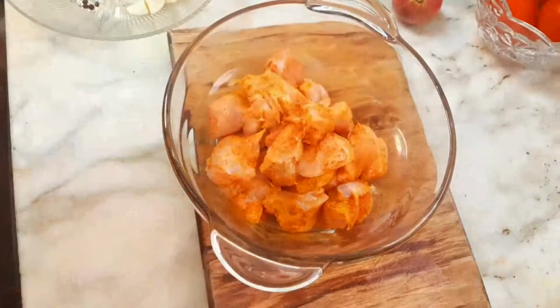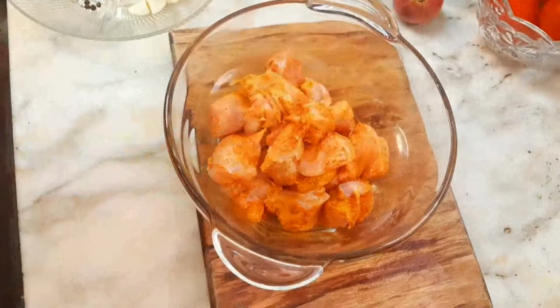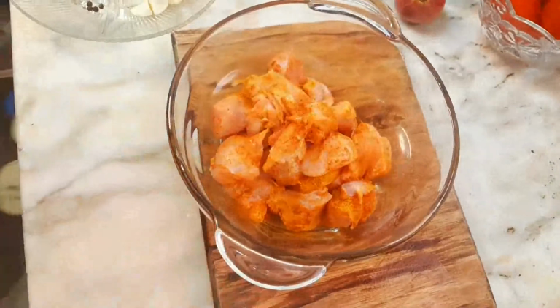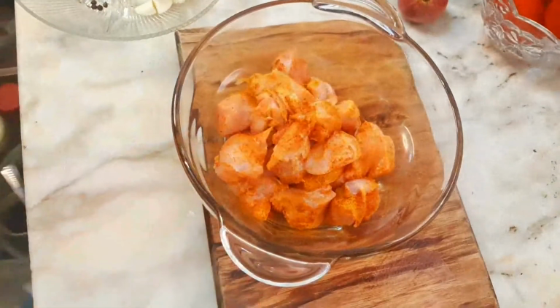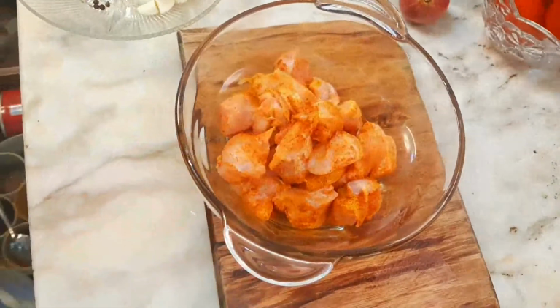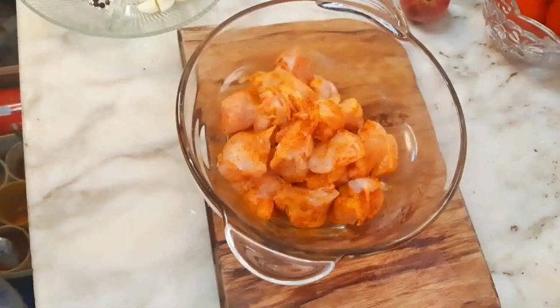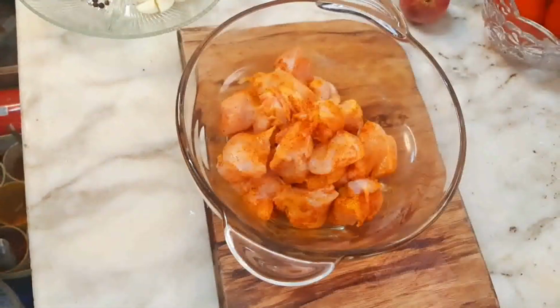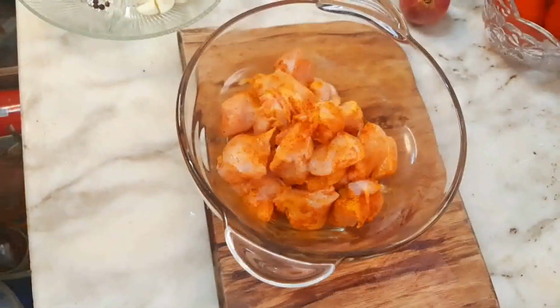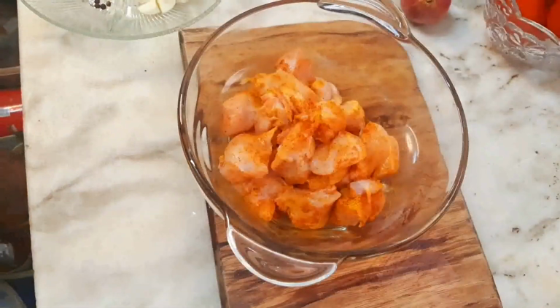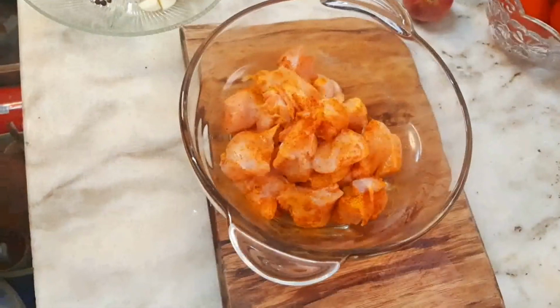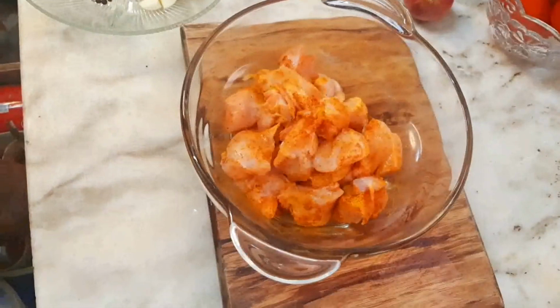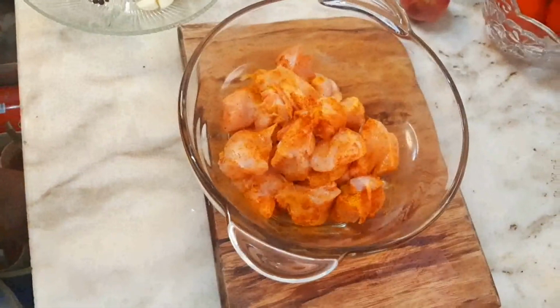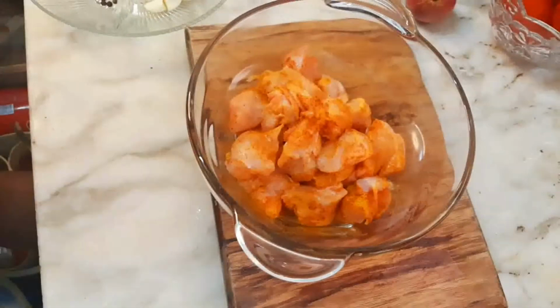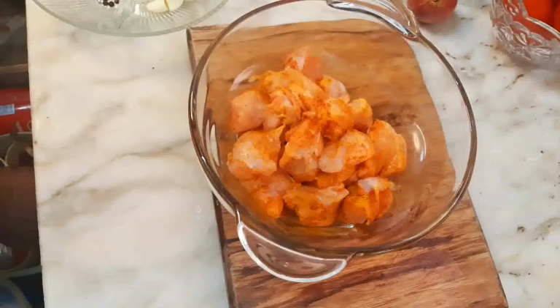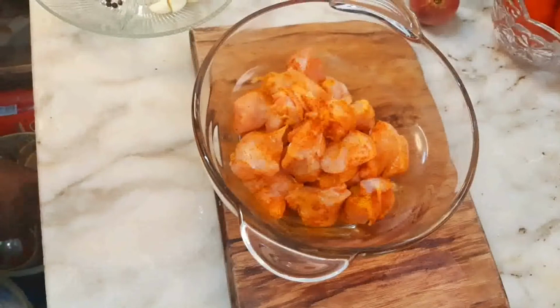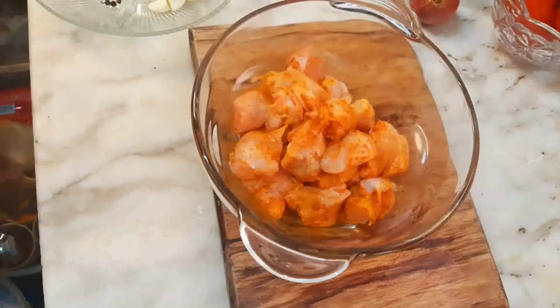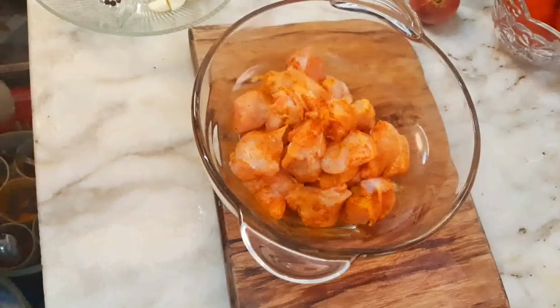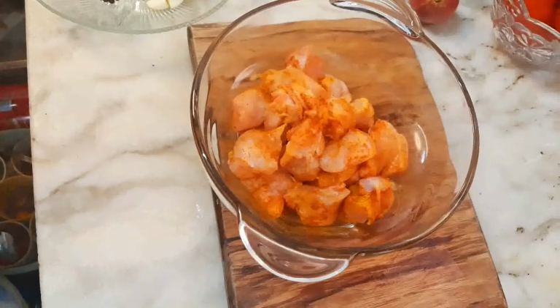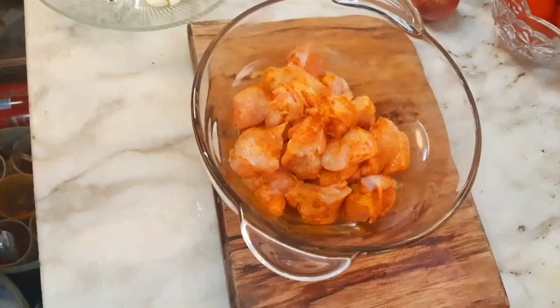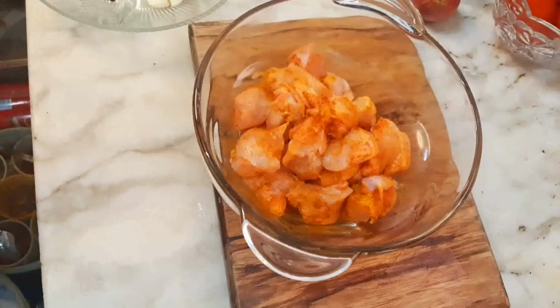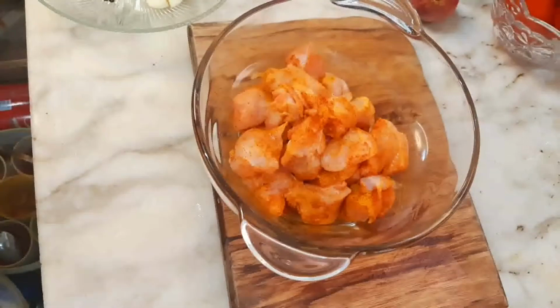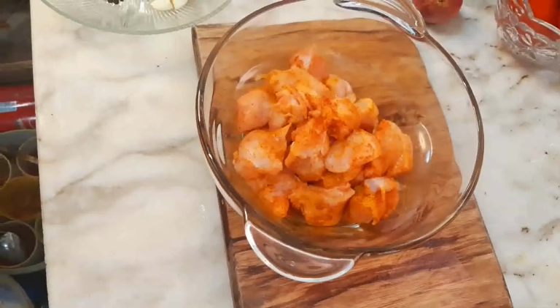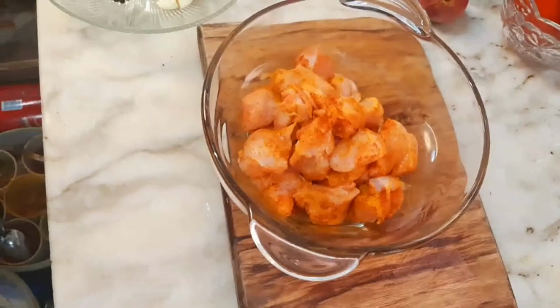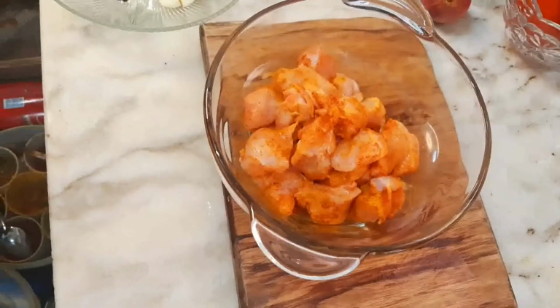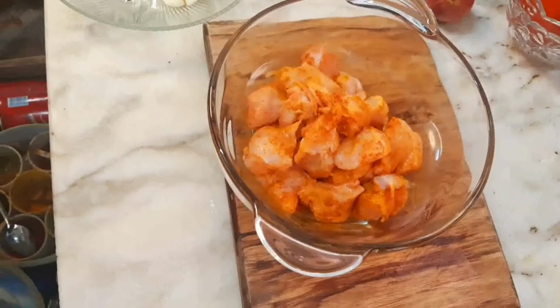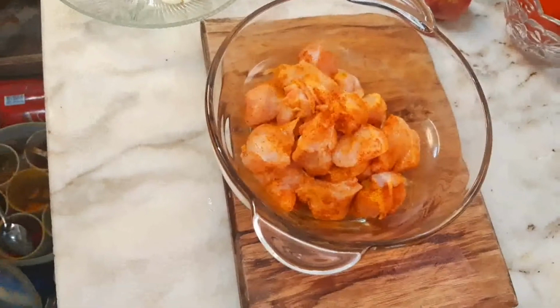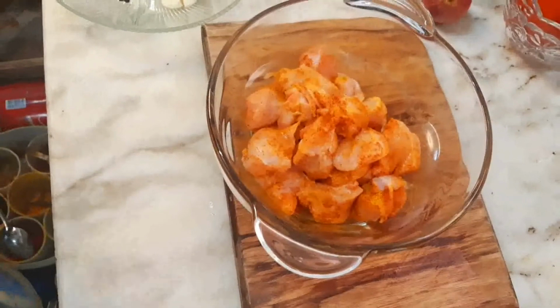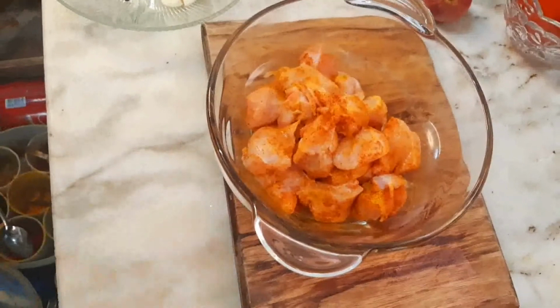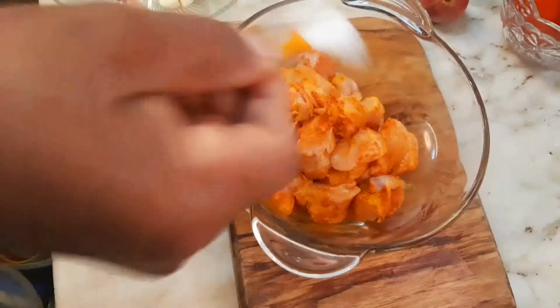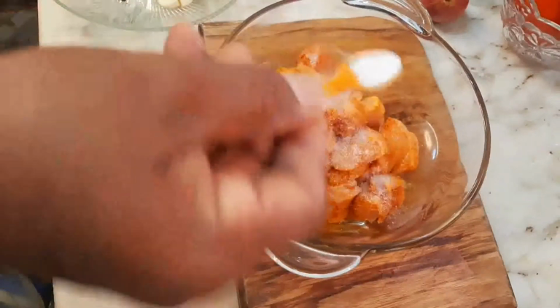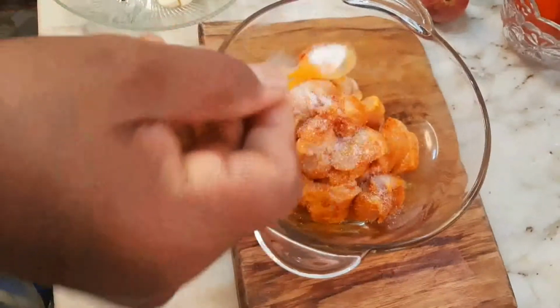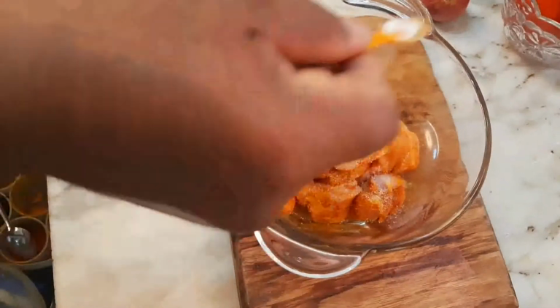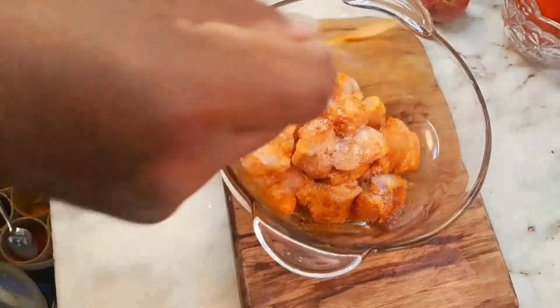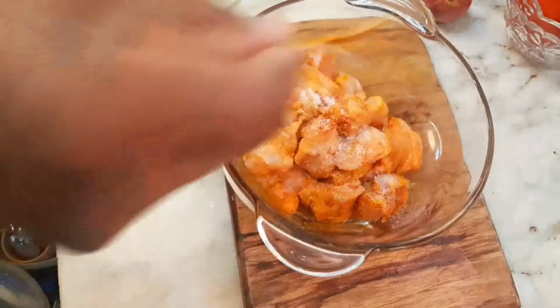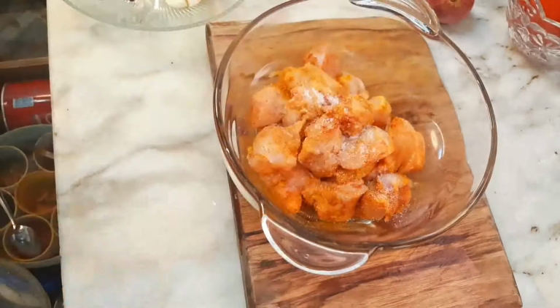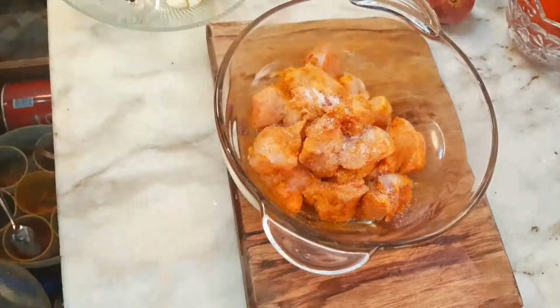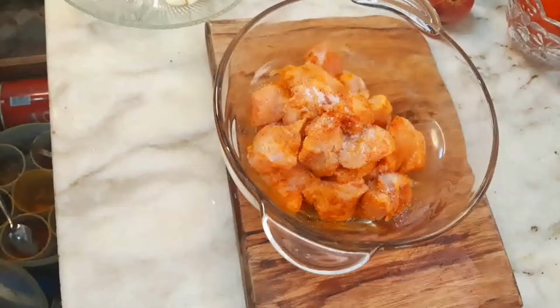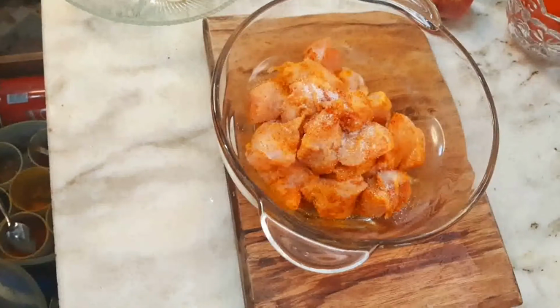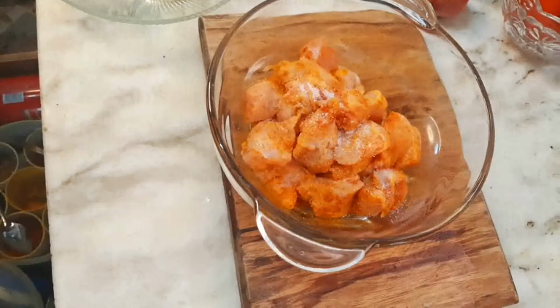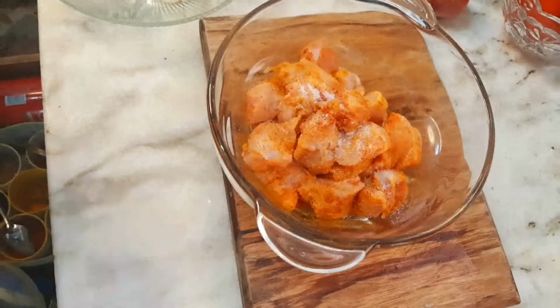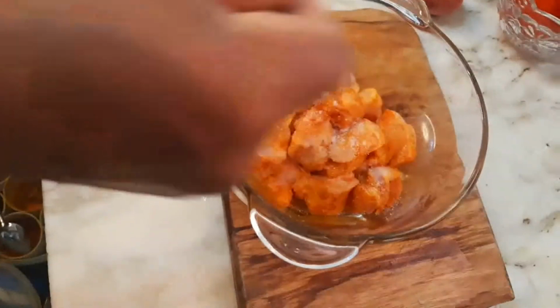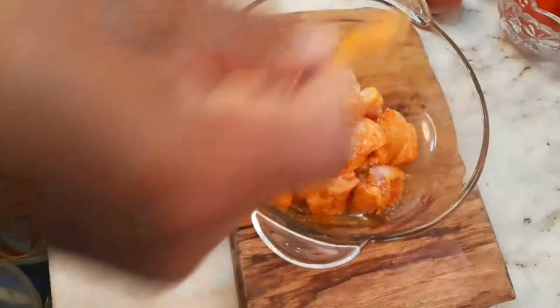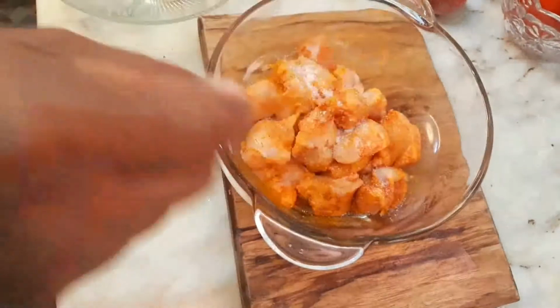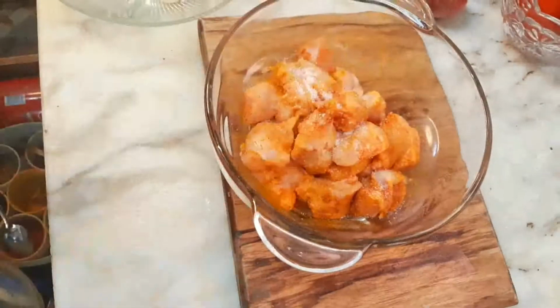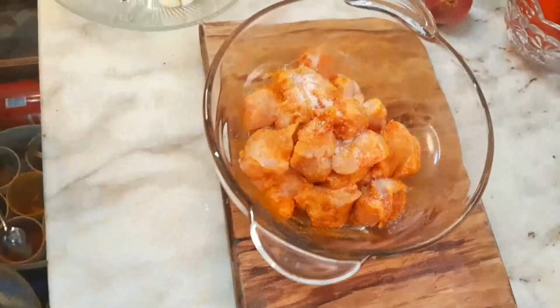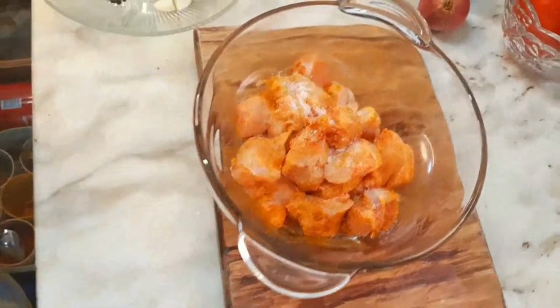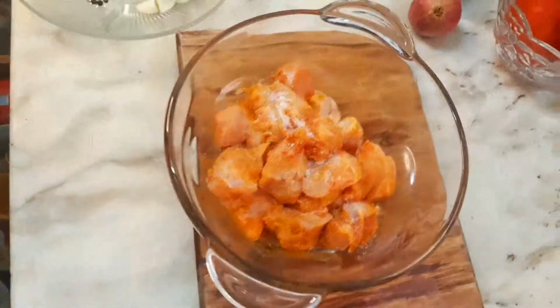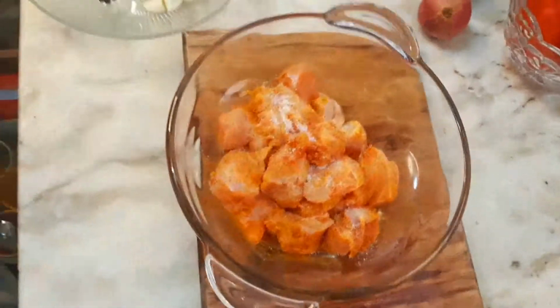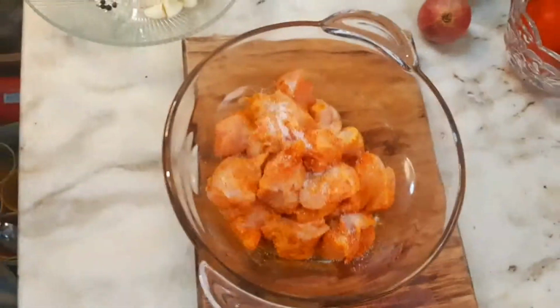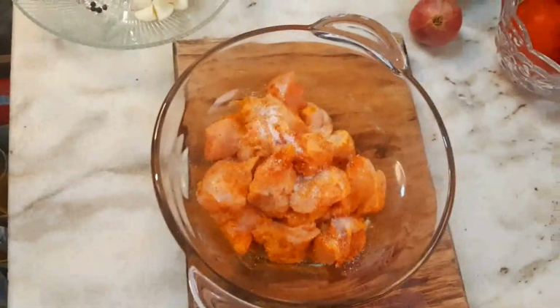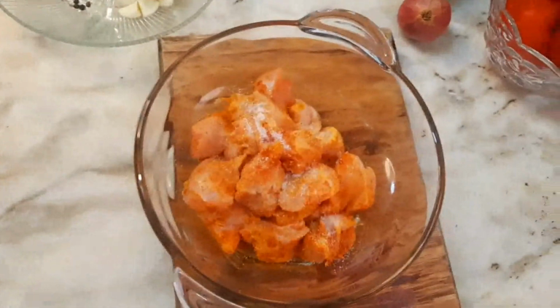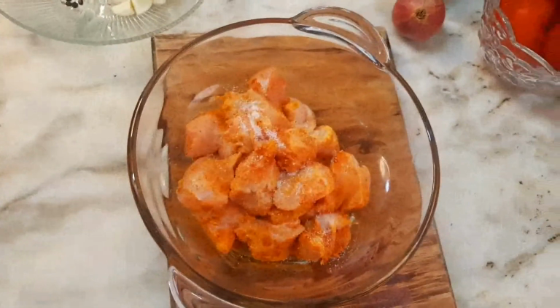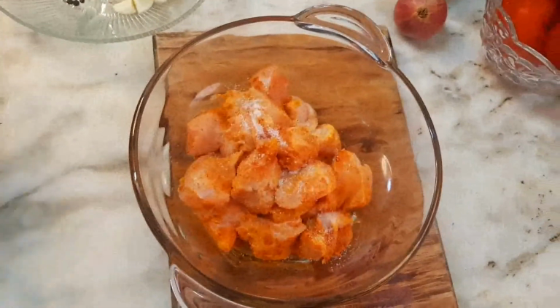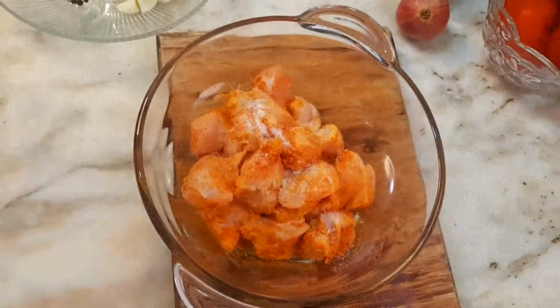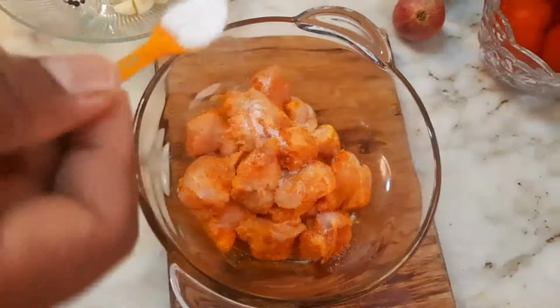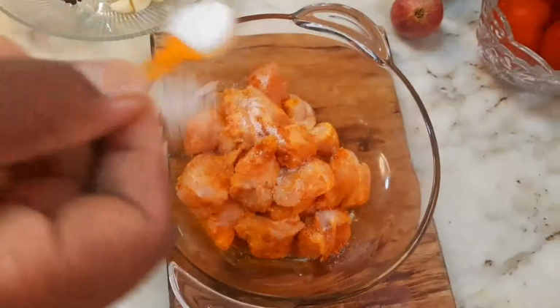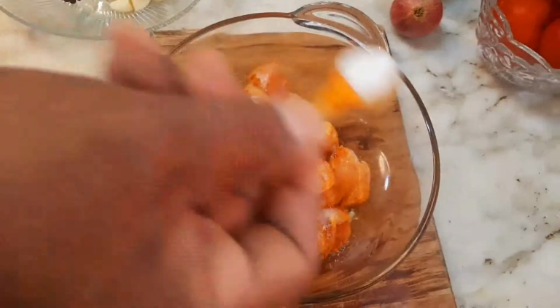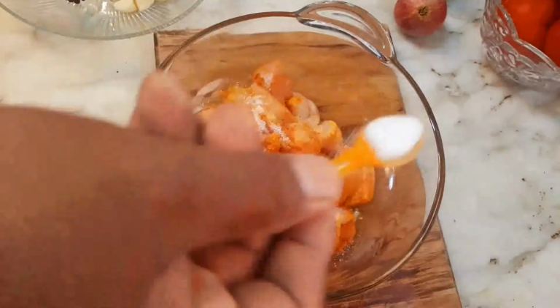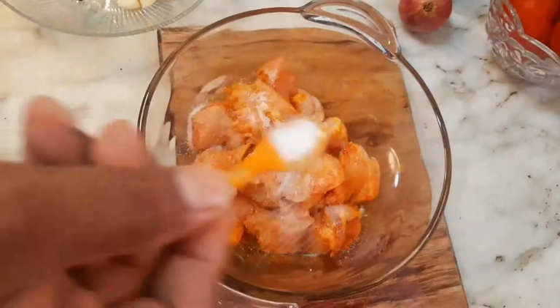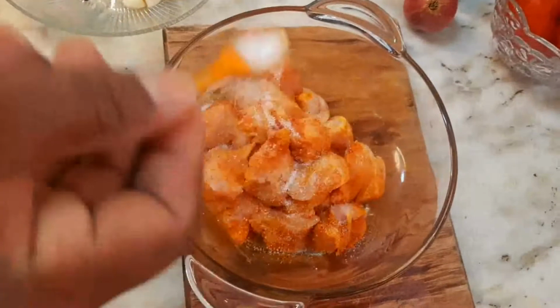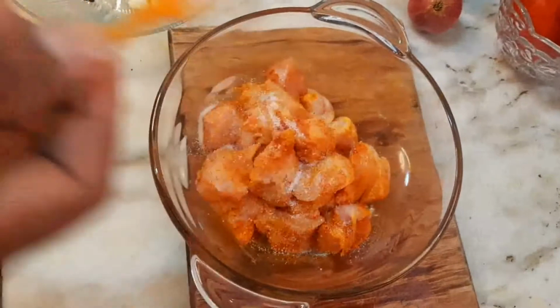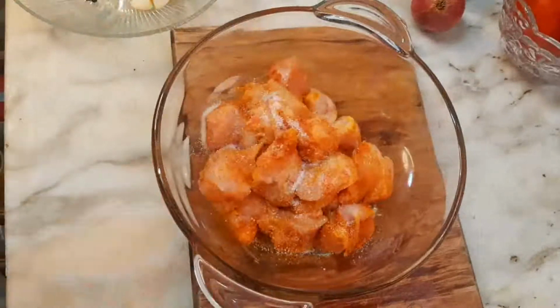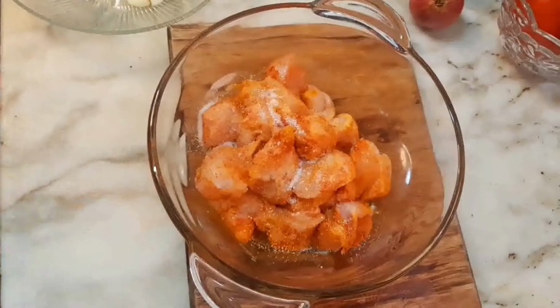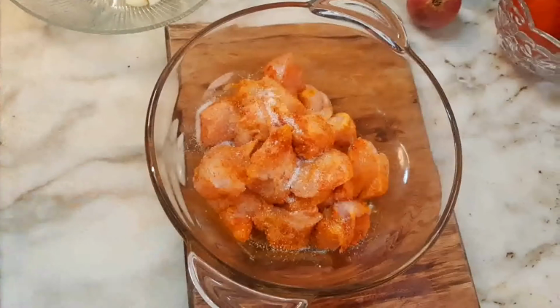And we need to mix it. Now we need to put this in and mix it together.